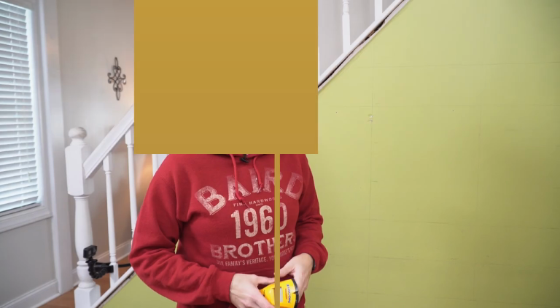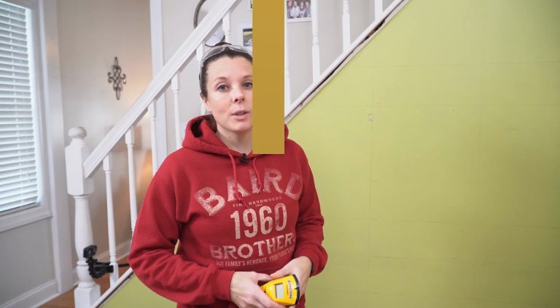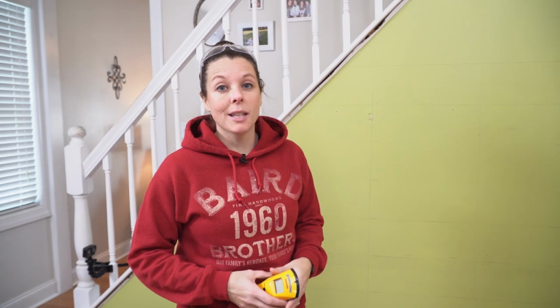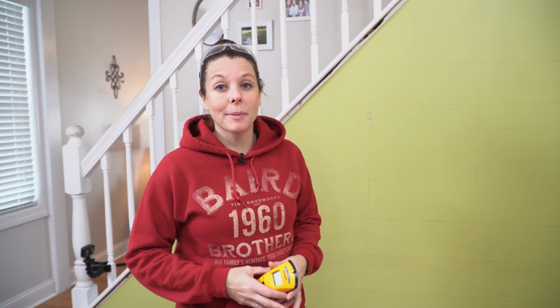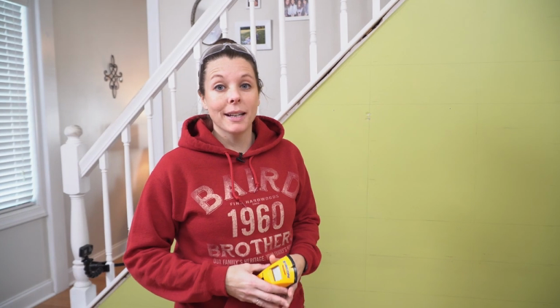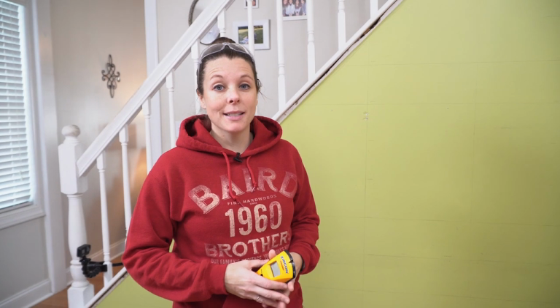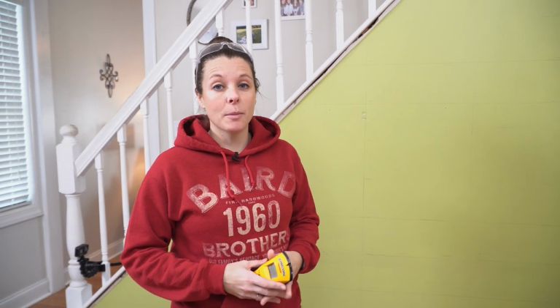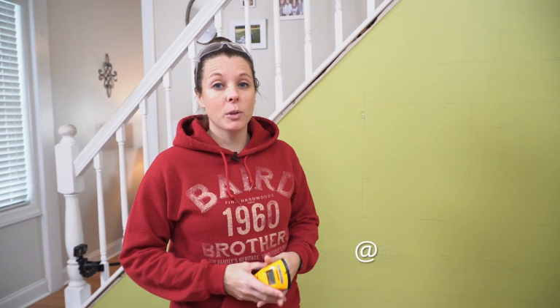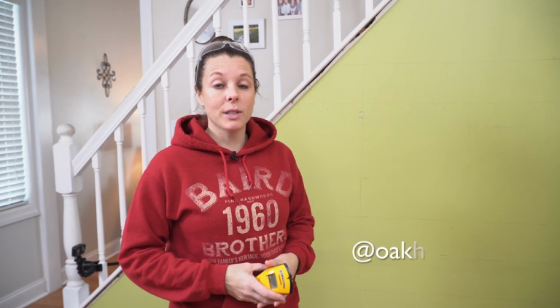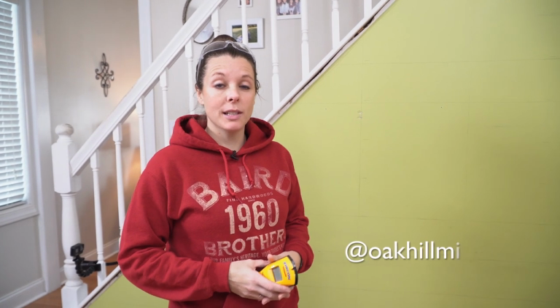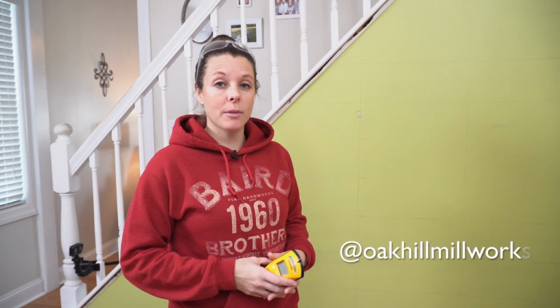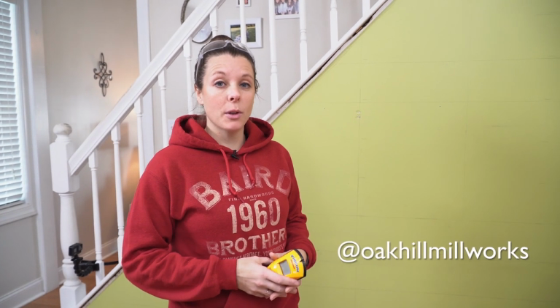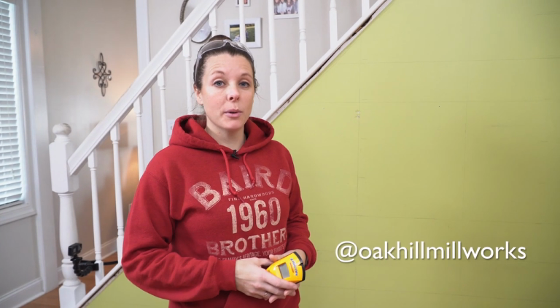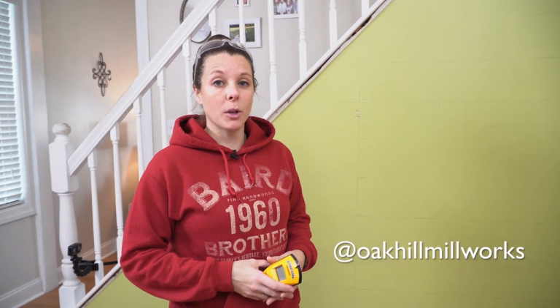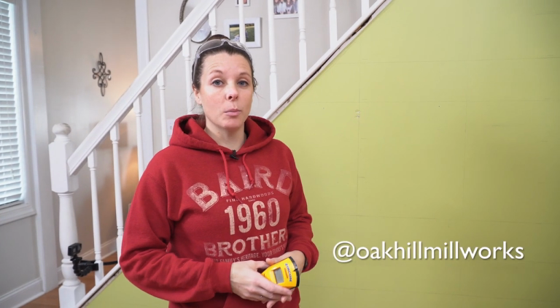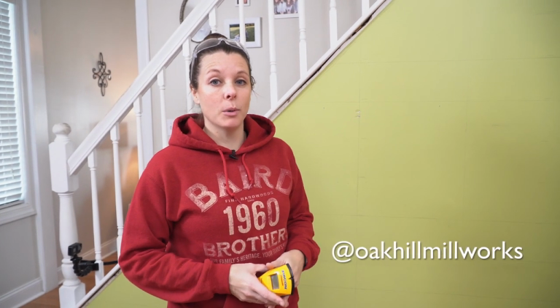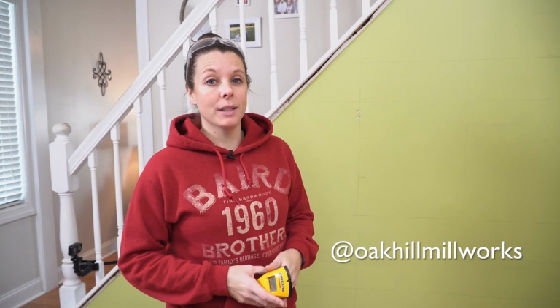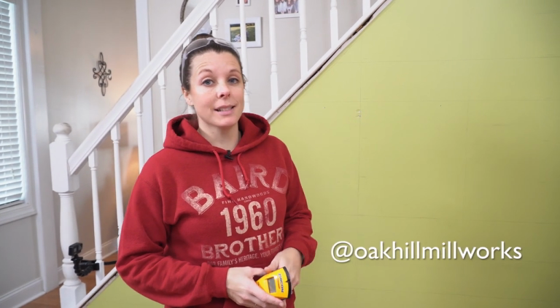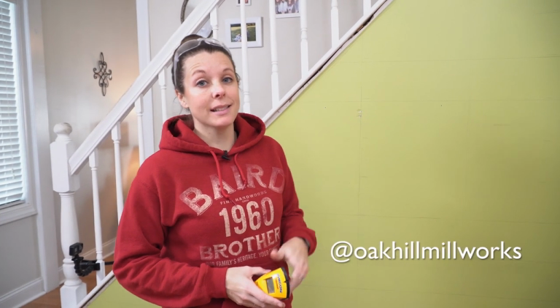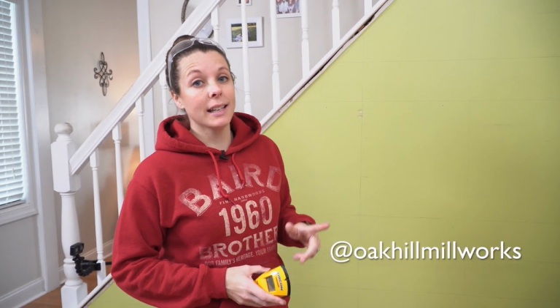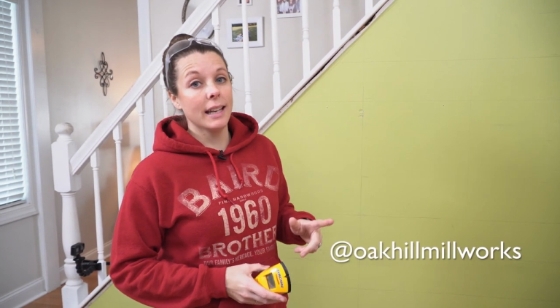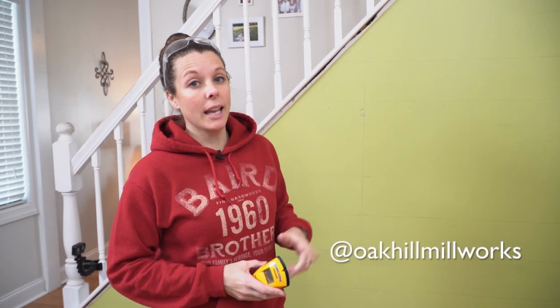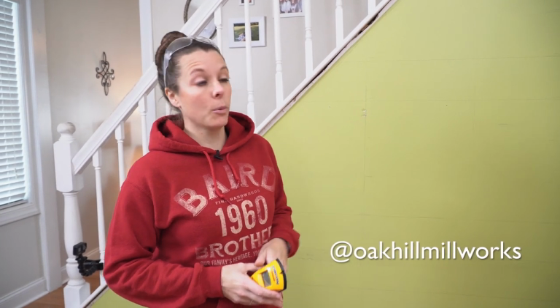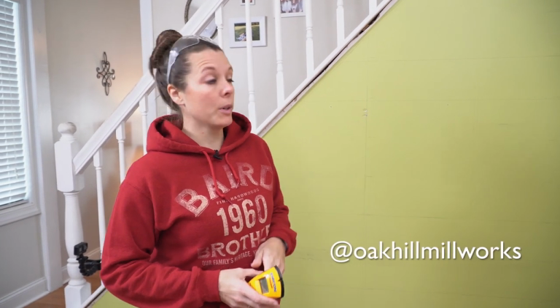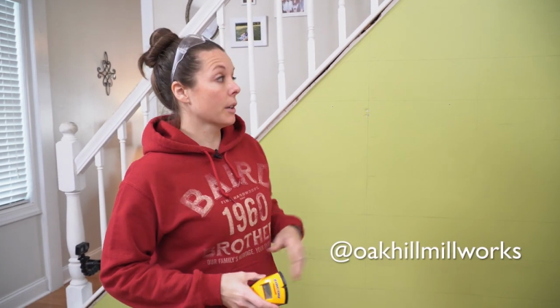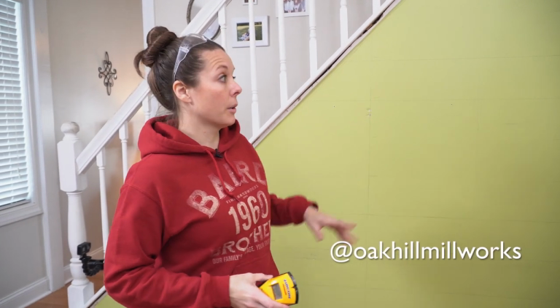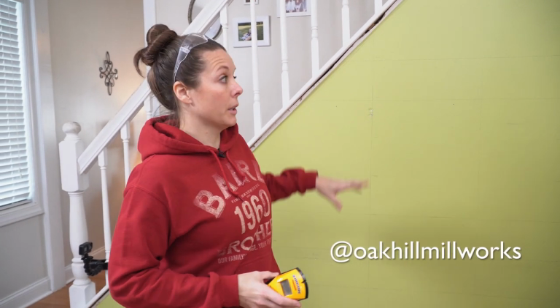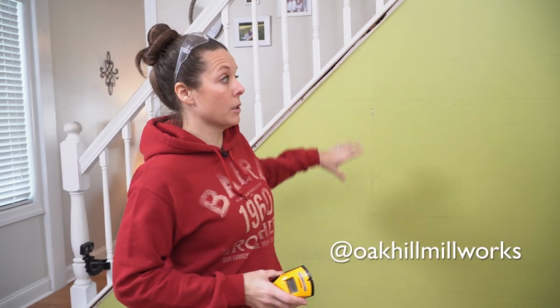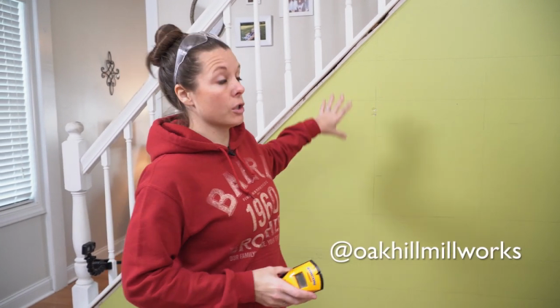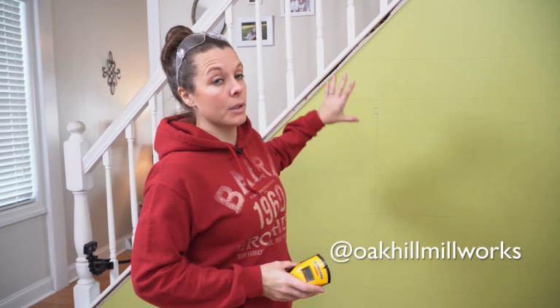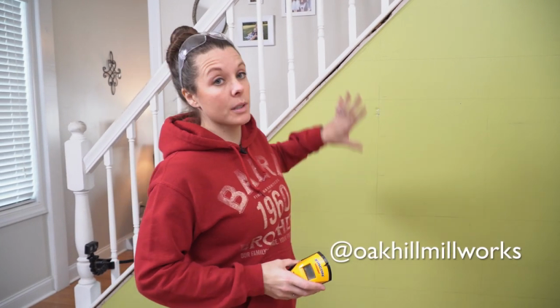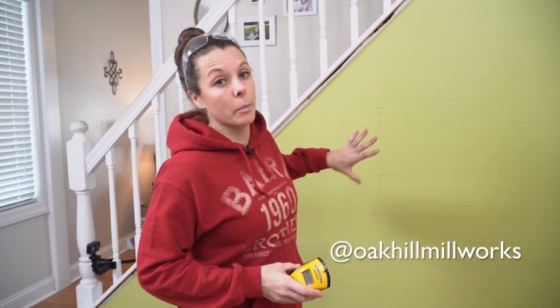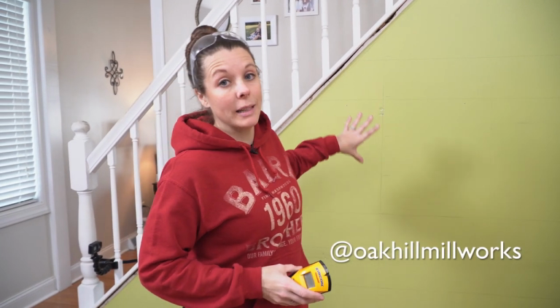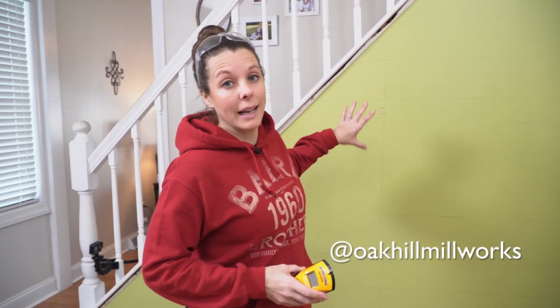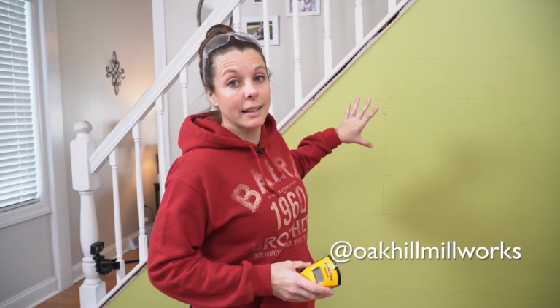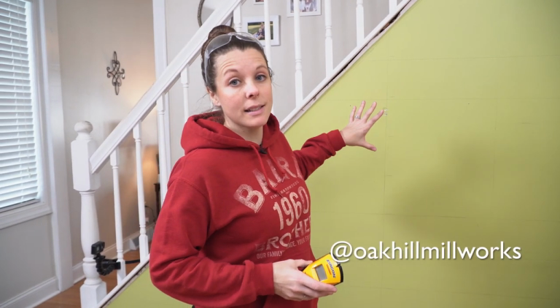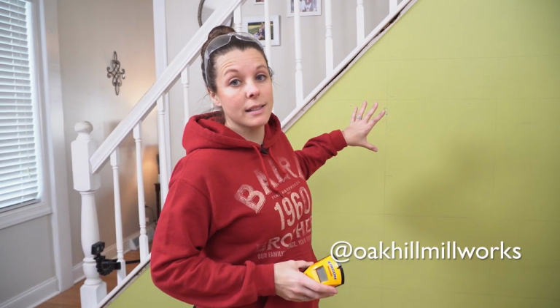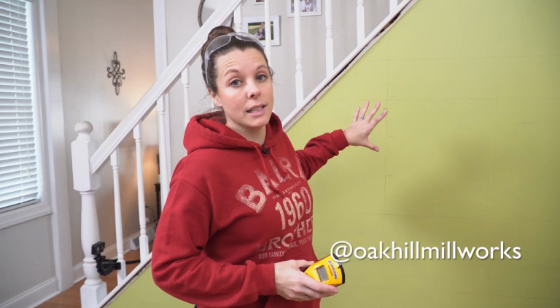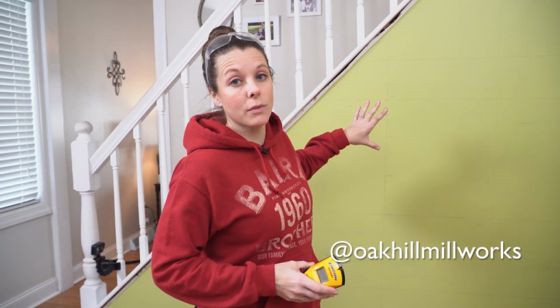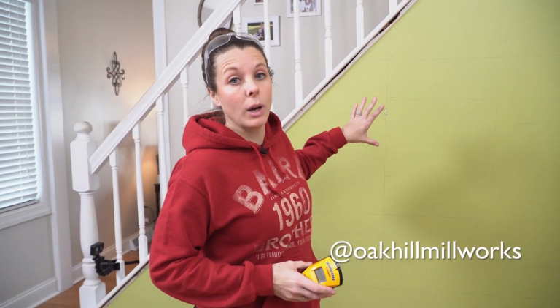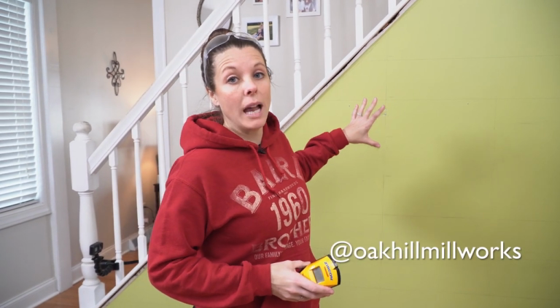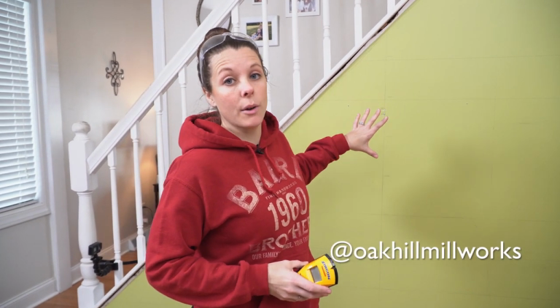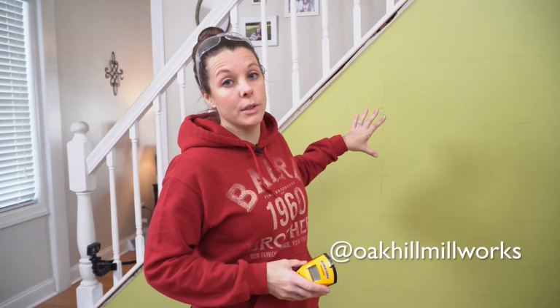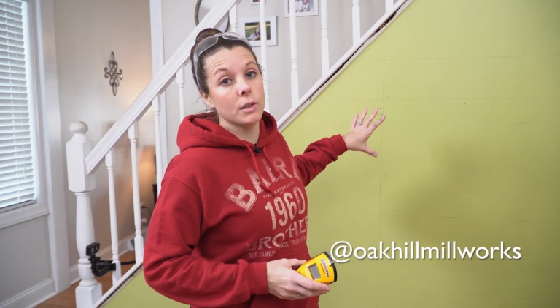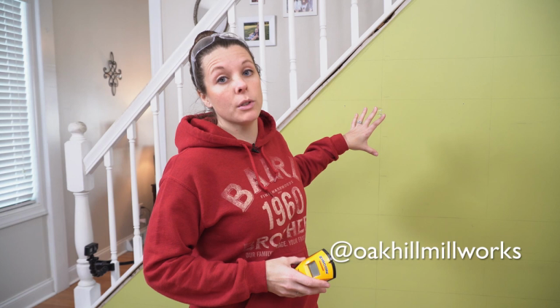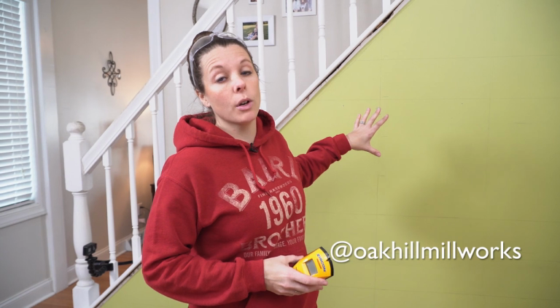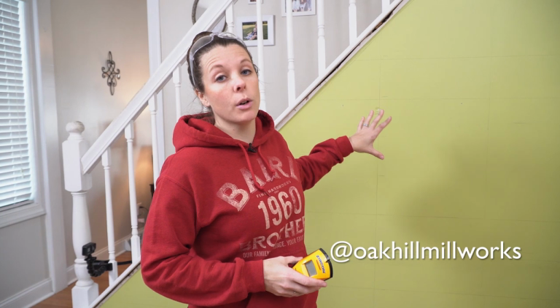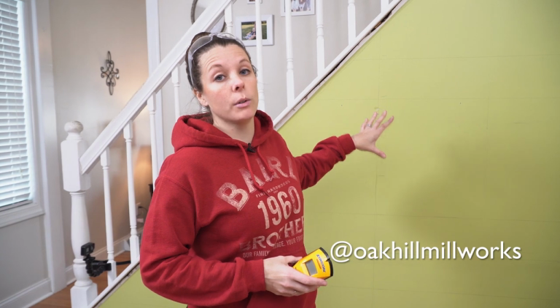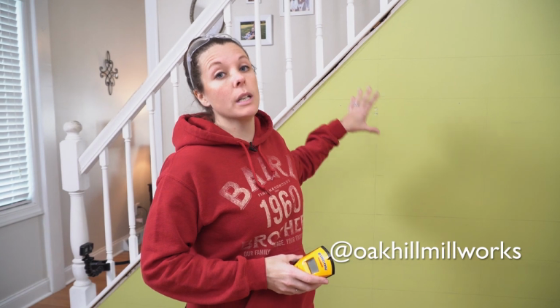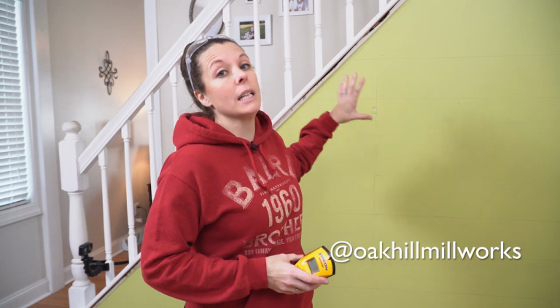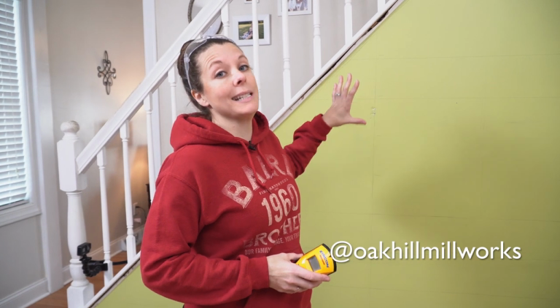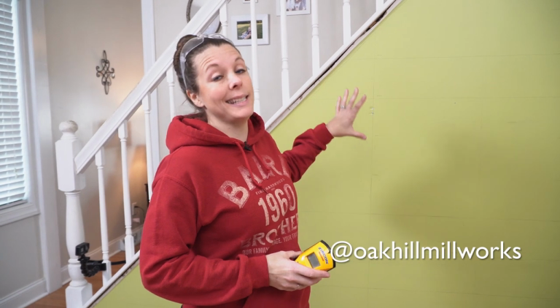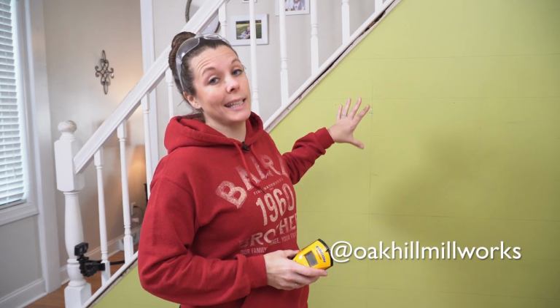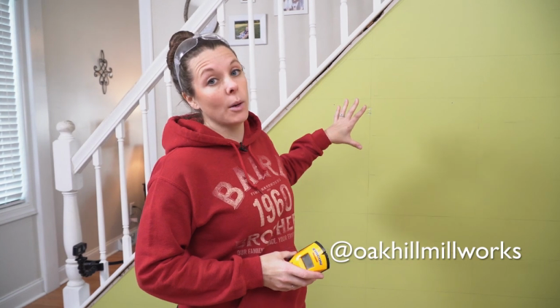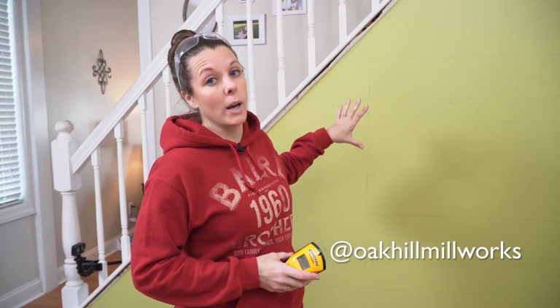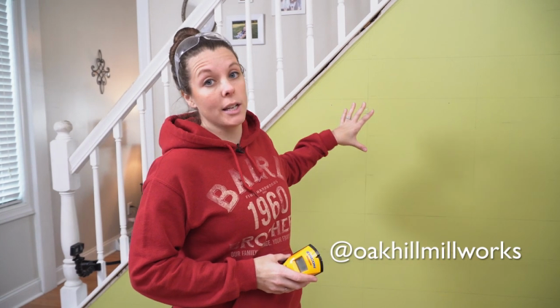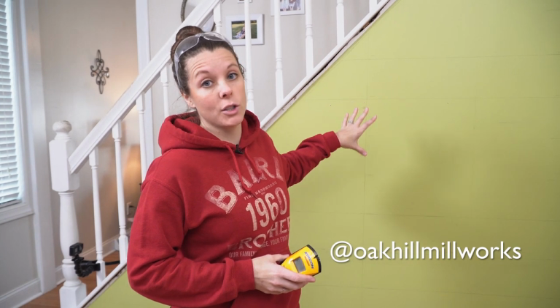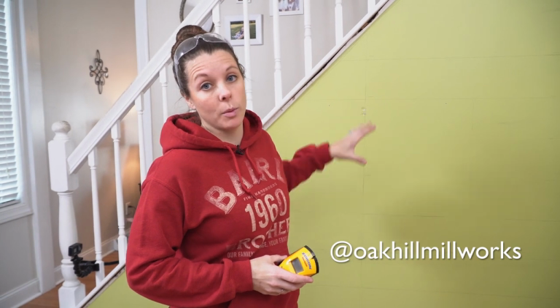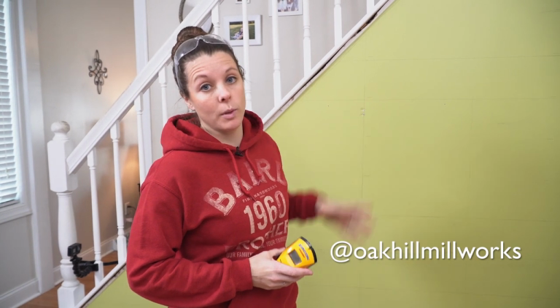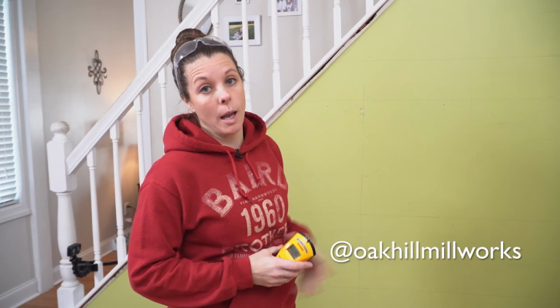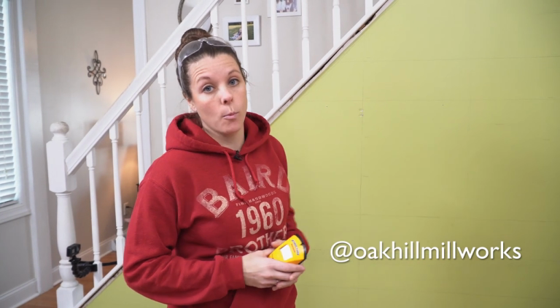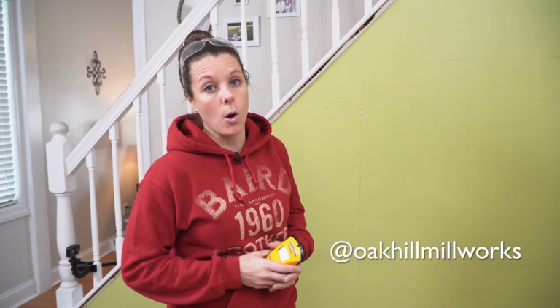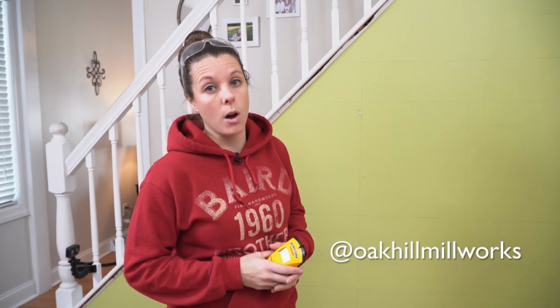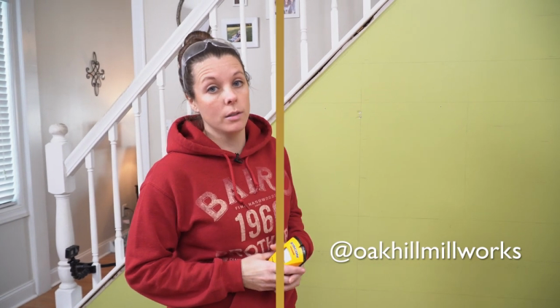I'm Christy with Oak Hill Millworks and today we are going to show you some behind-the-scenes for how to do your own DIY shiplap wall.